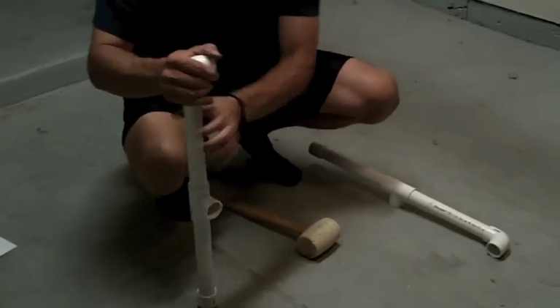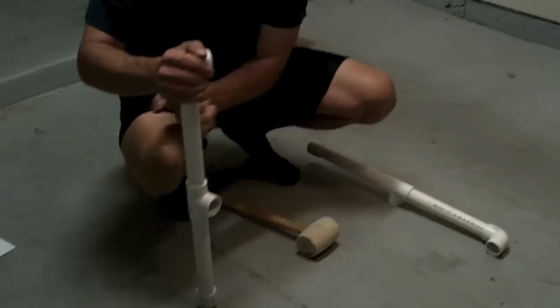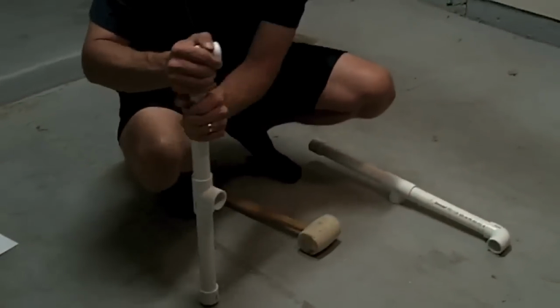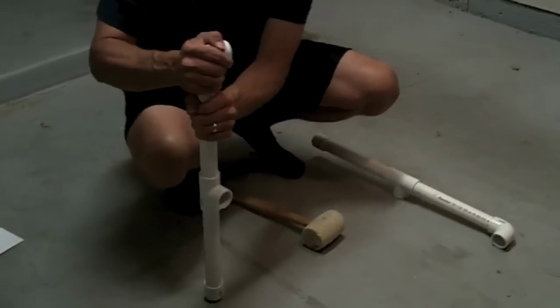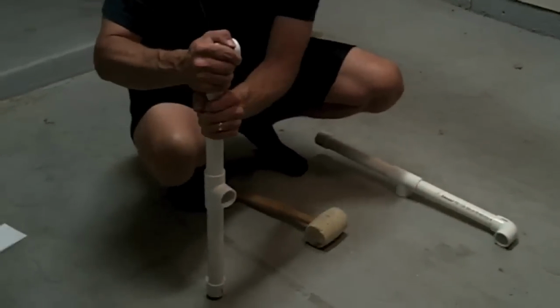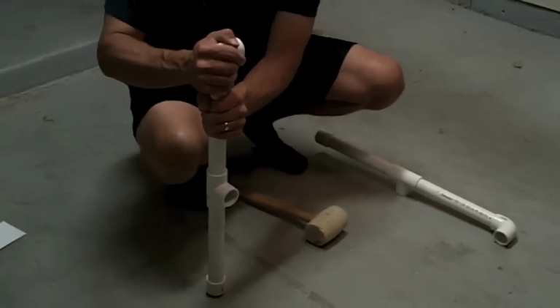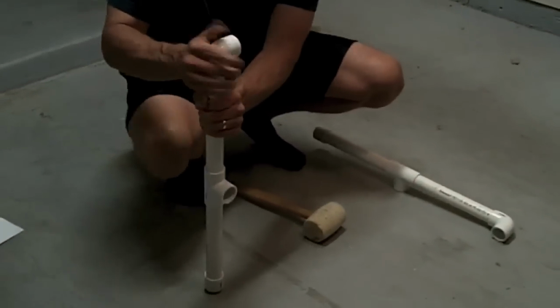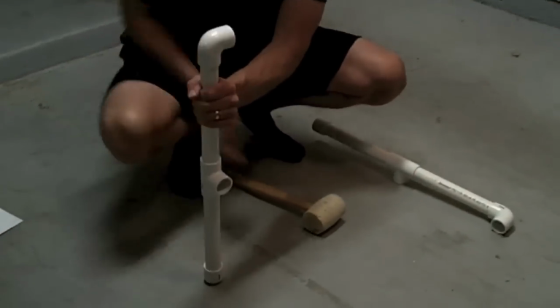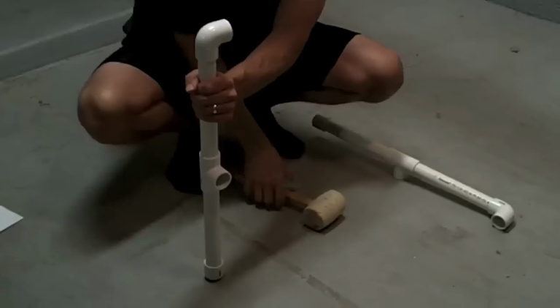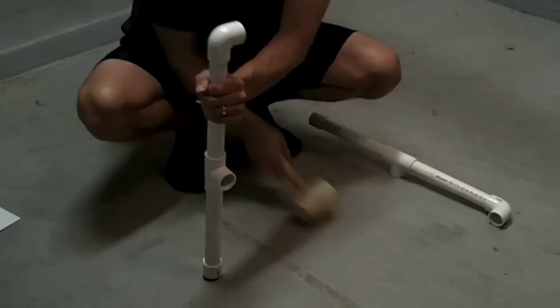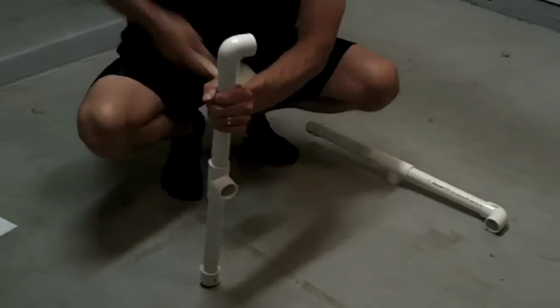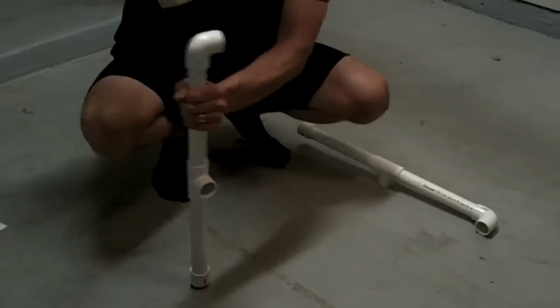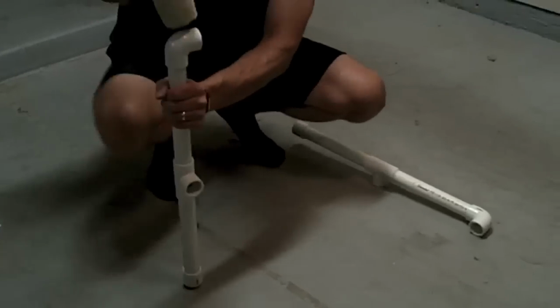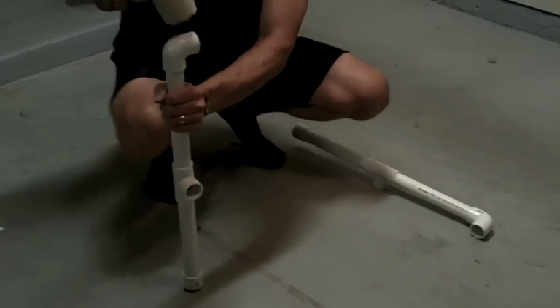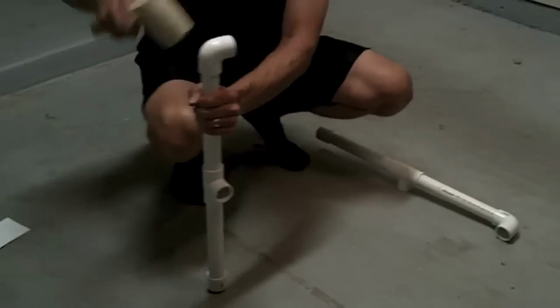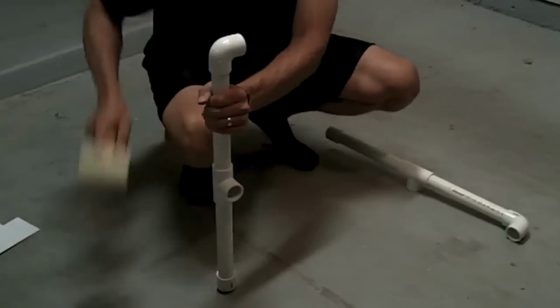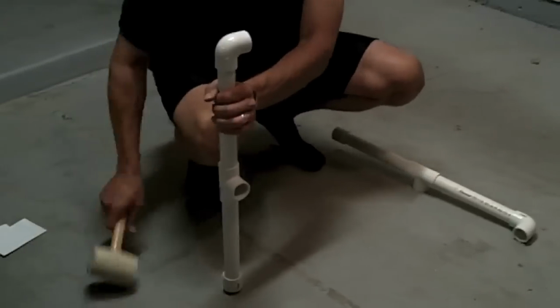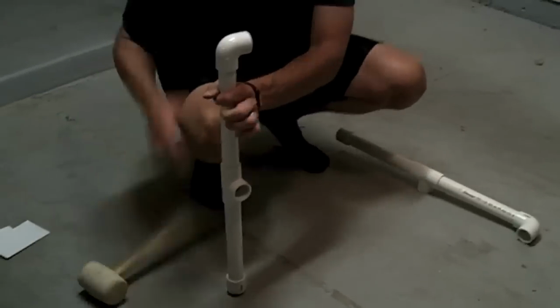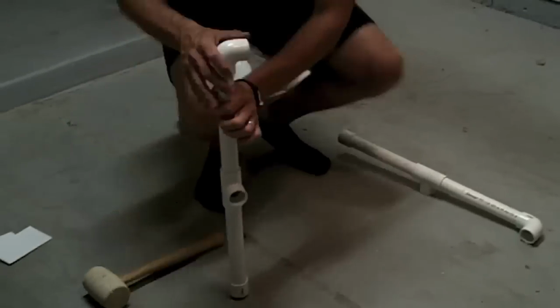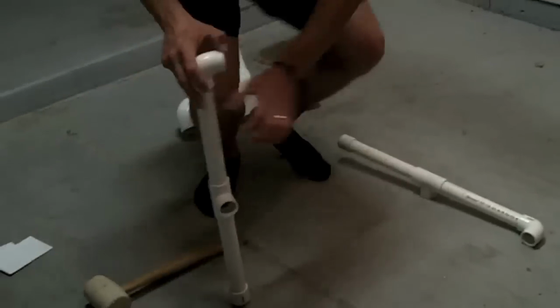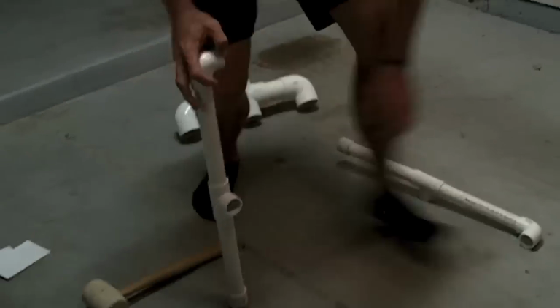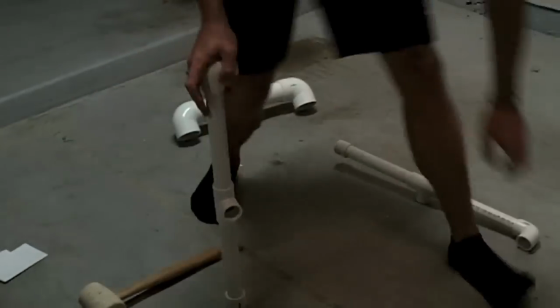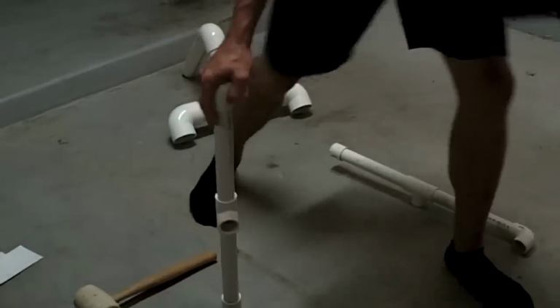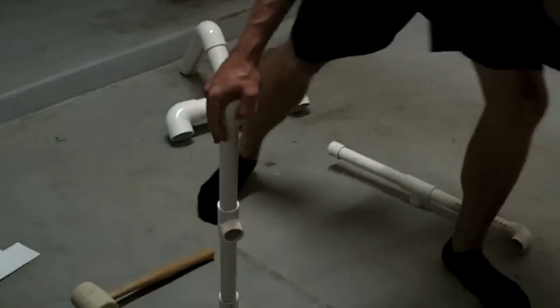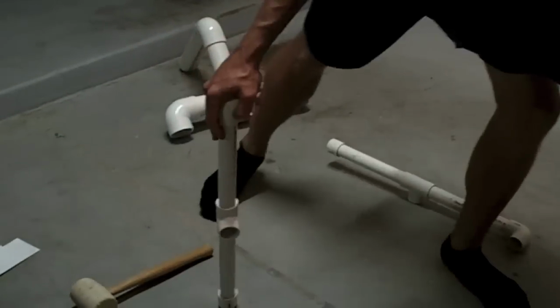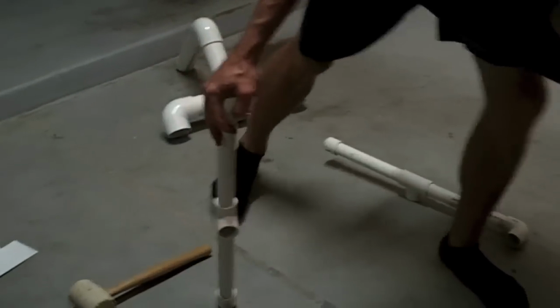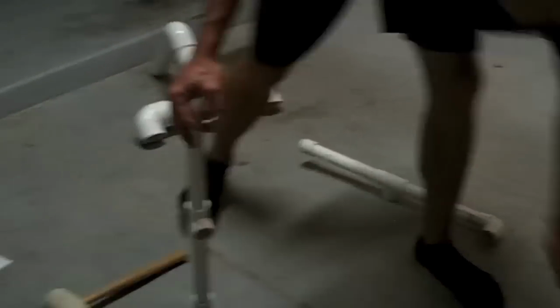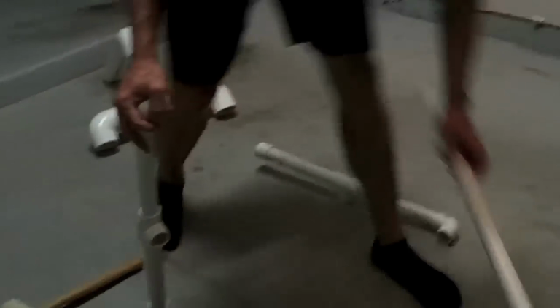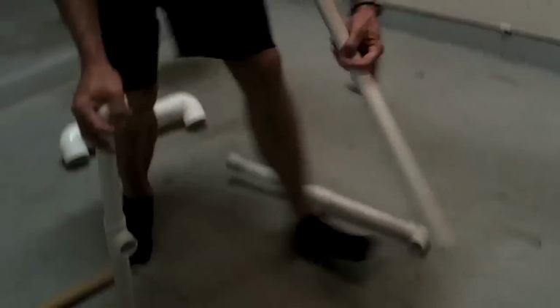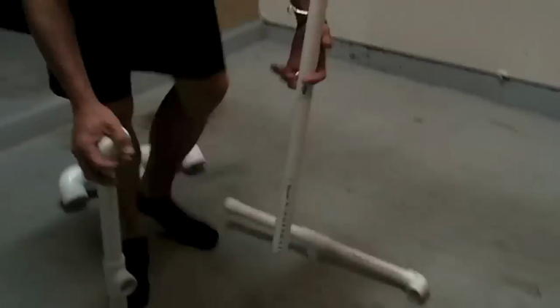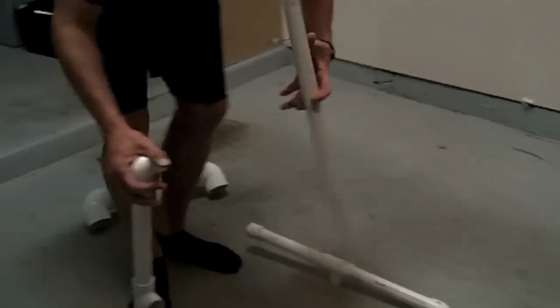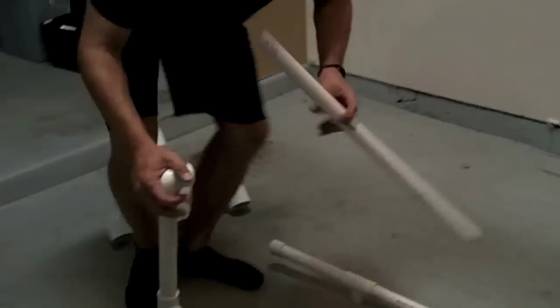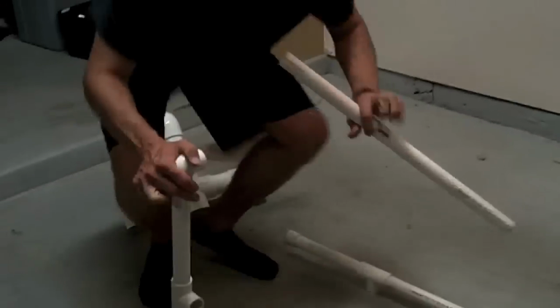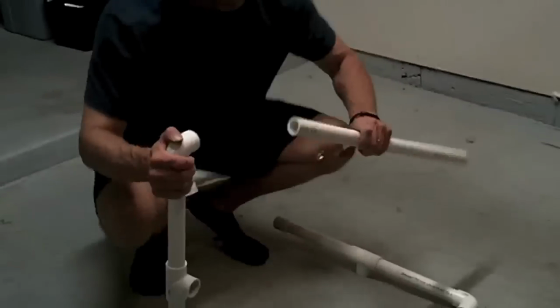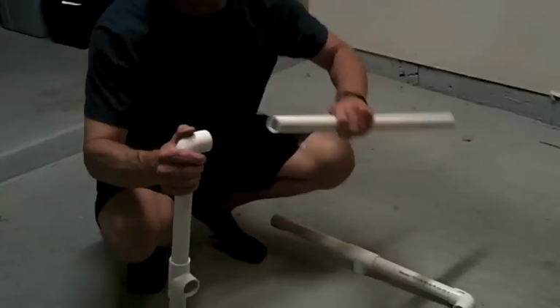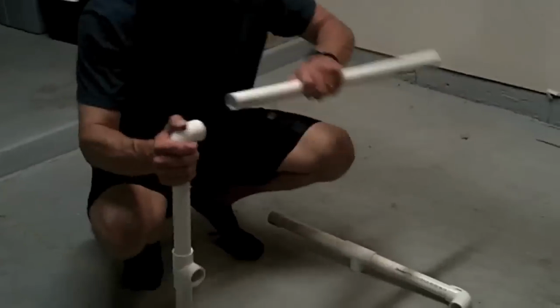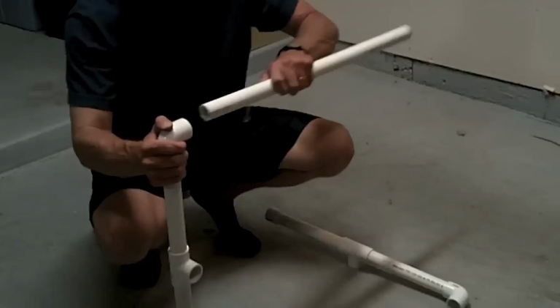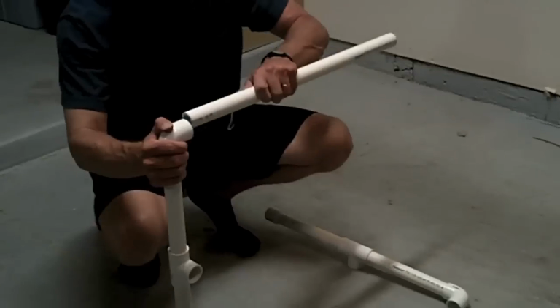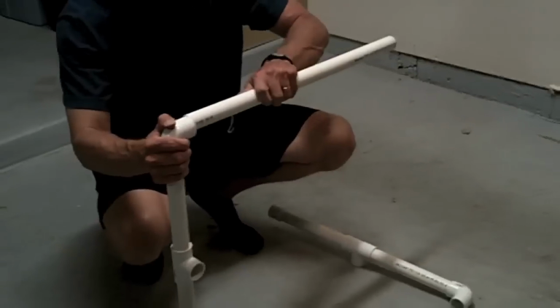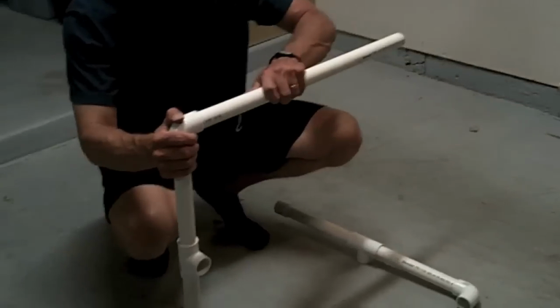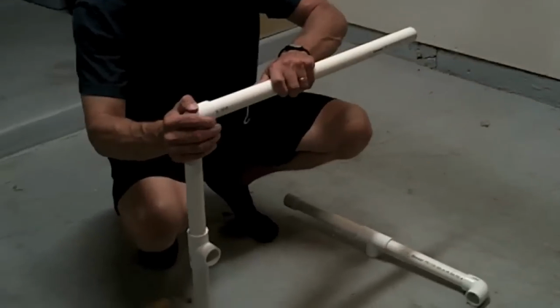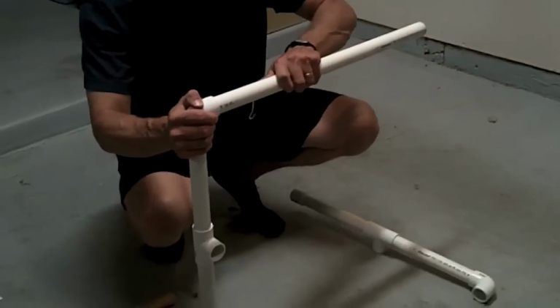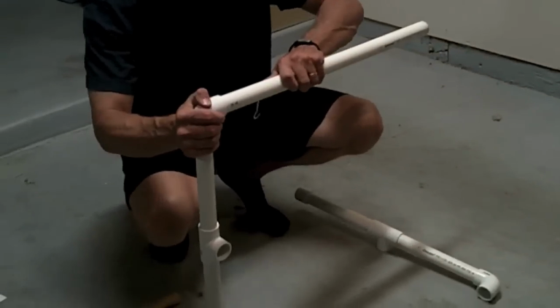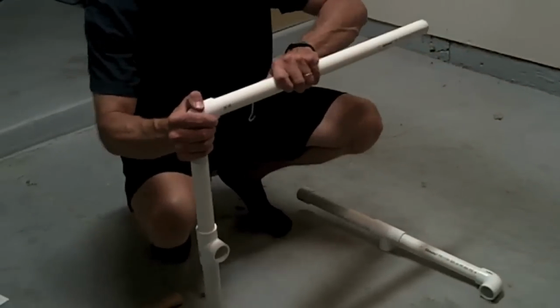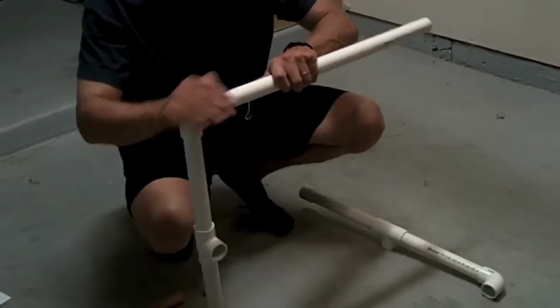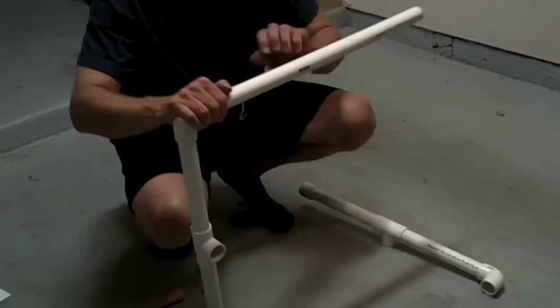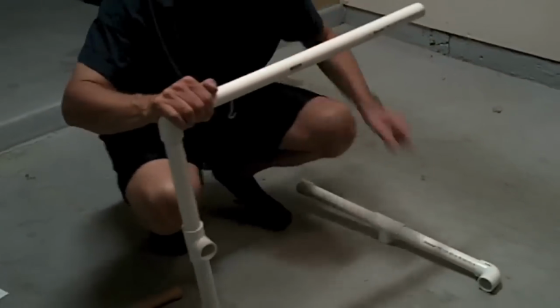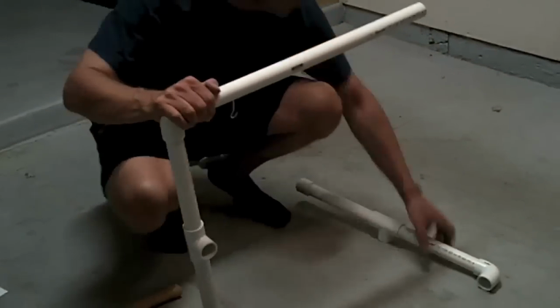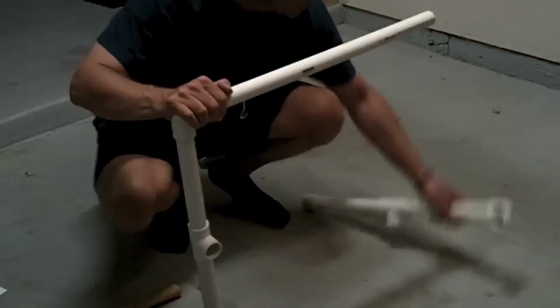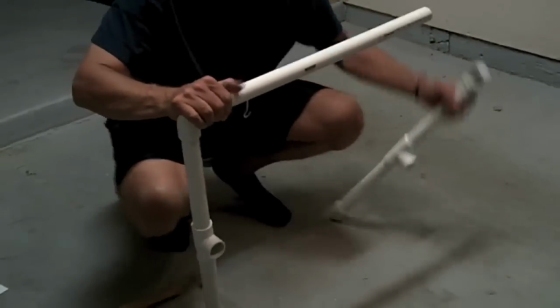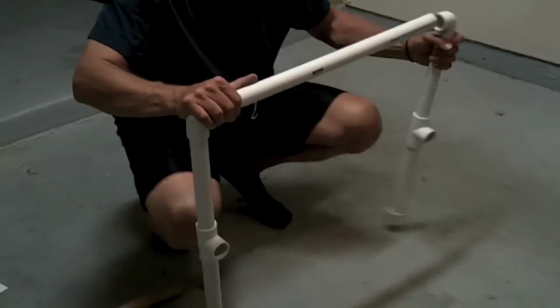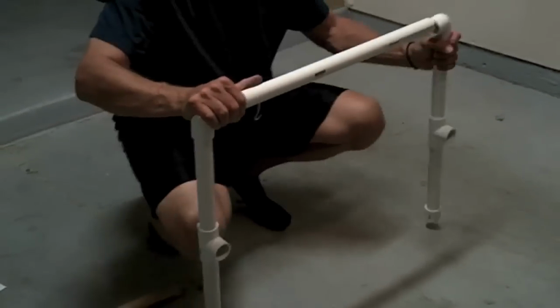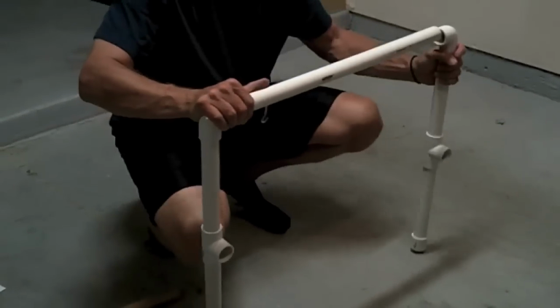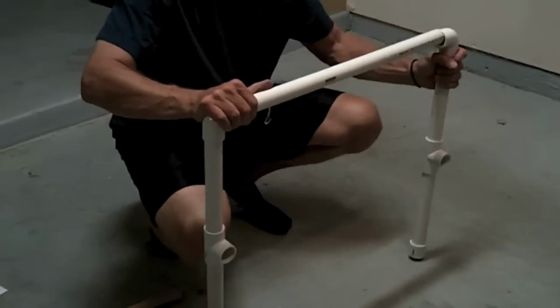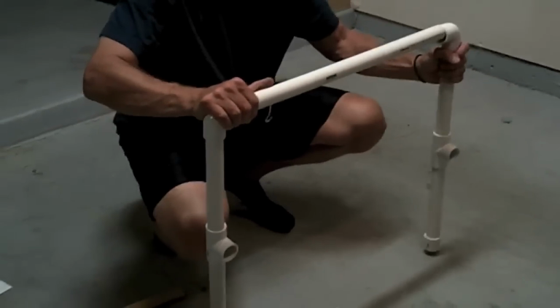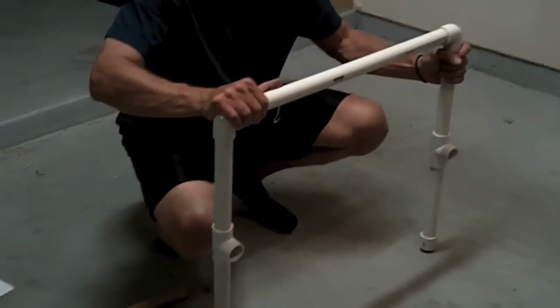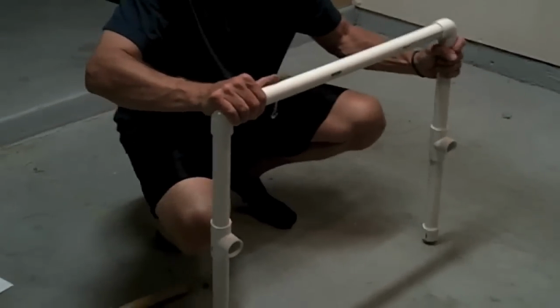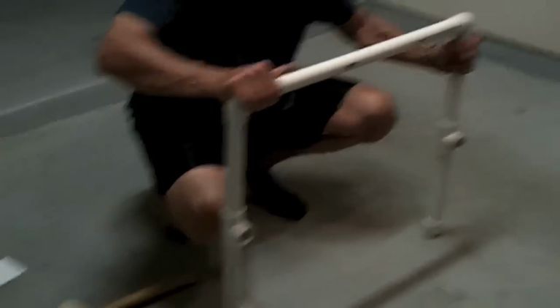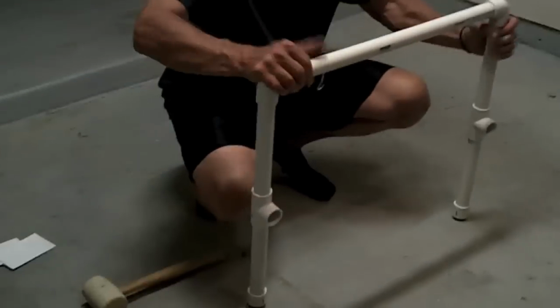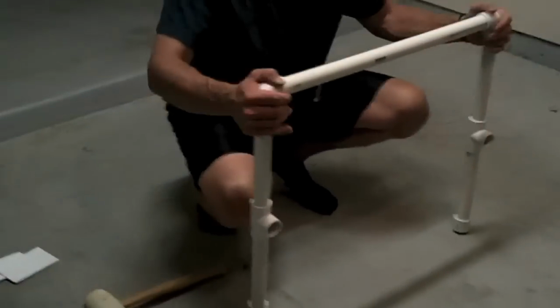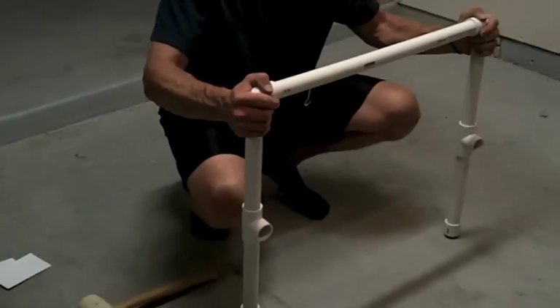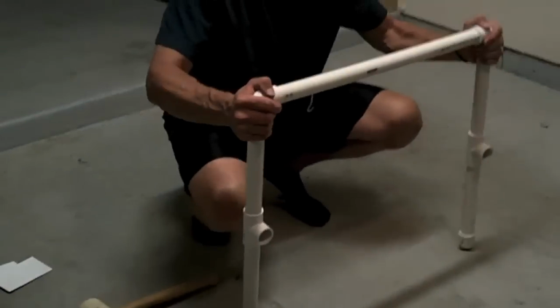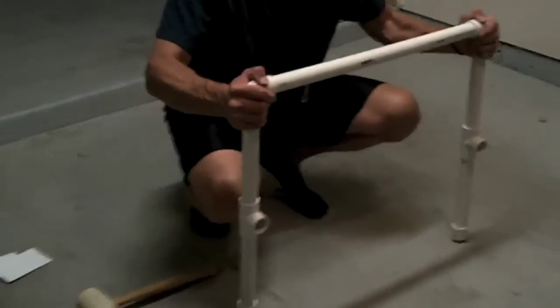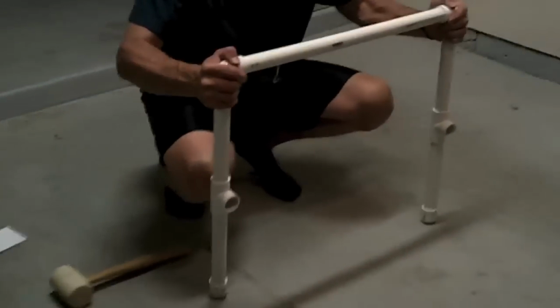Once again, now that I've completed the vertical section, I'm going to attach another one of my 24-inch spans to provide width to the unit.